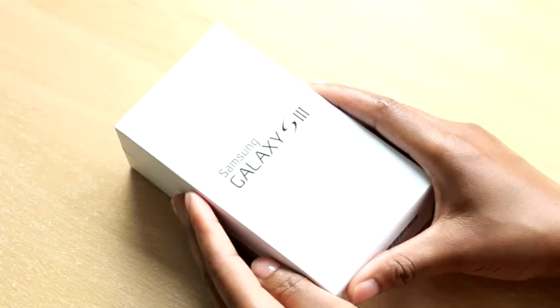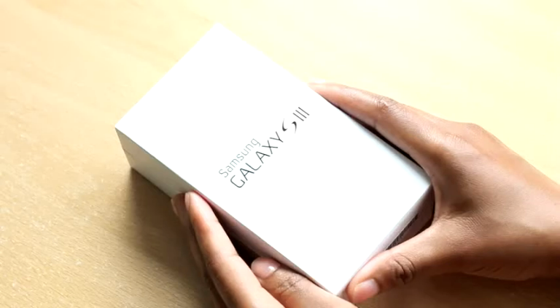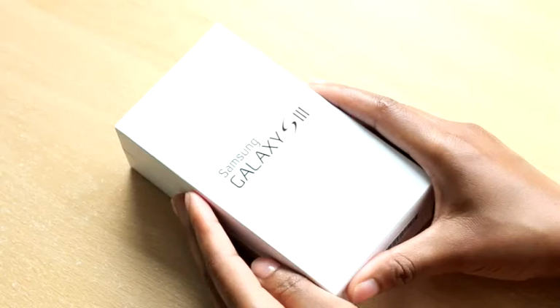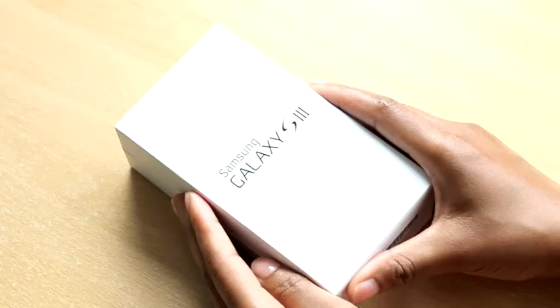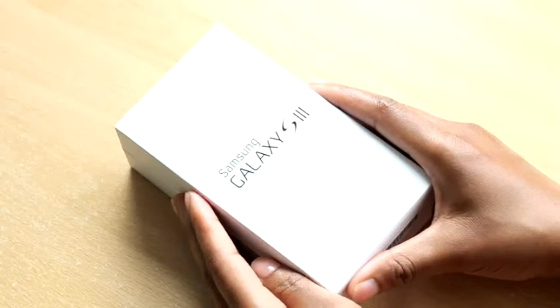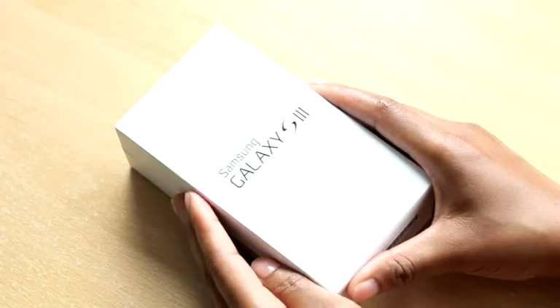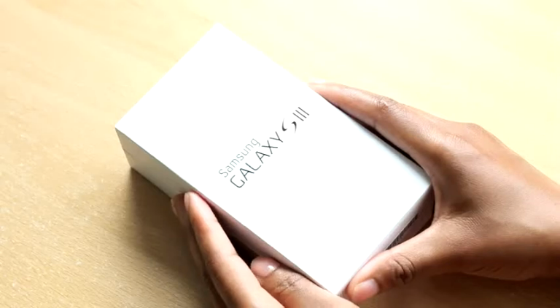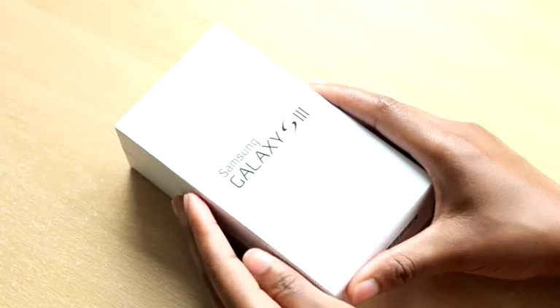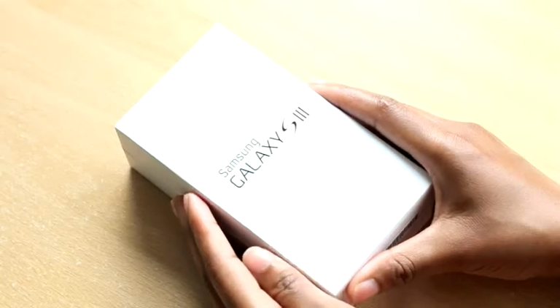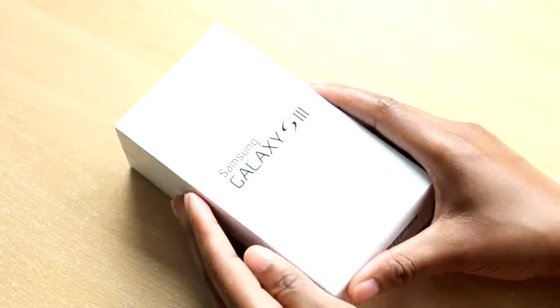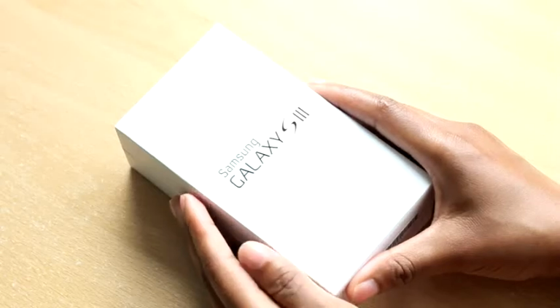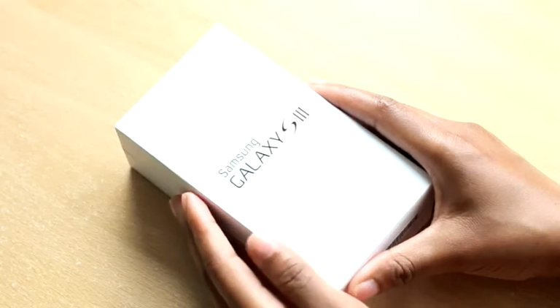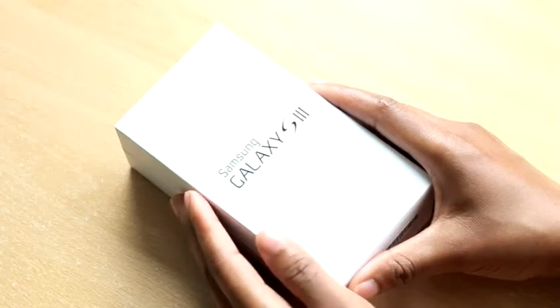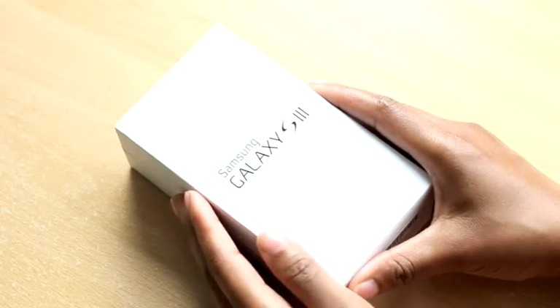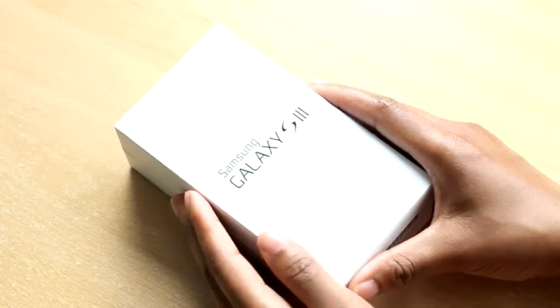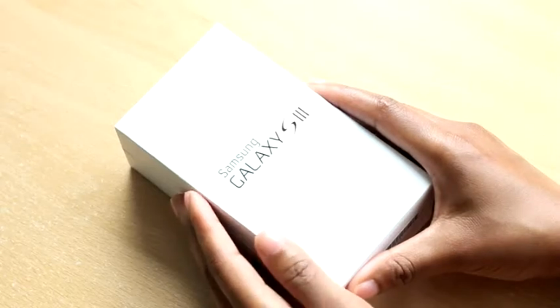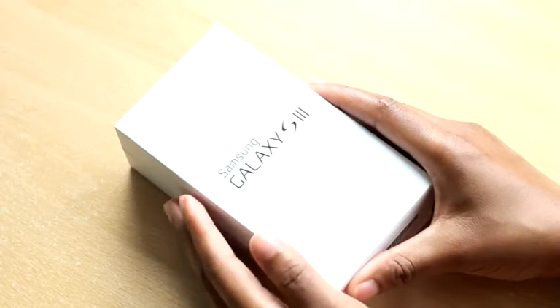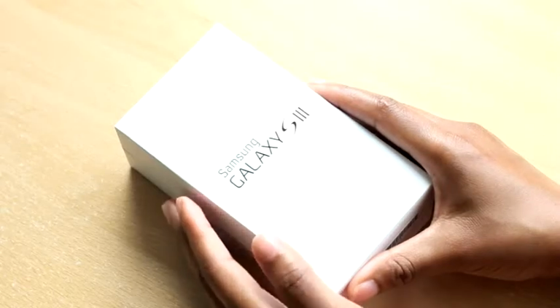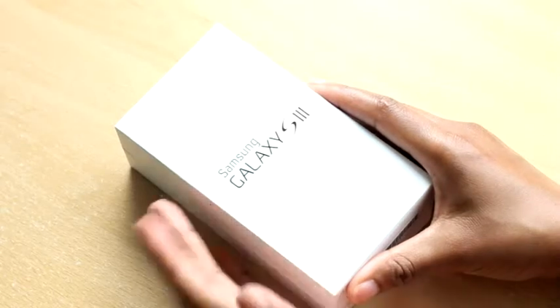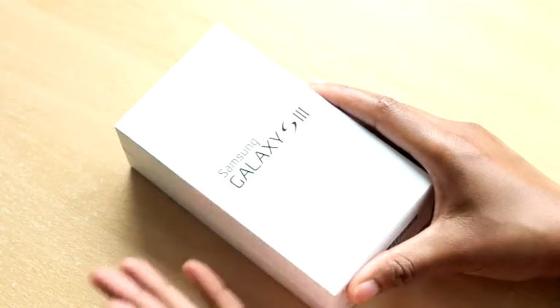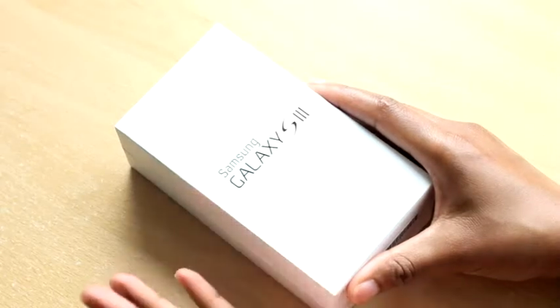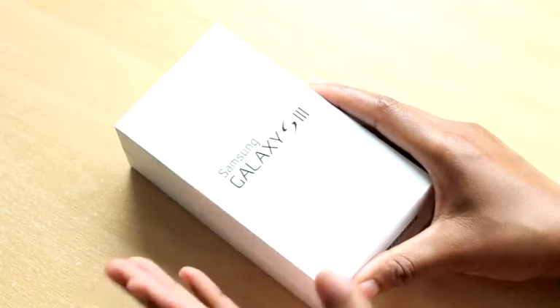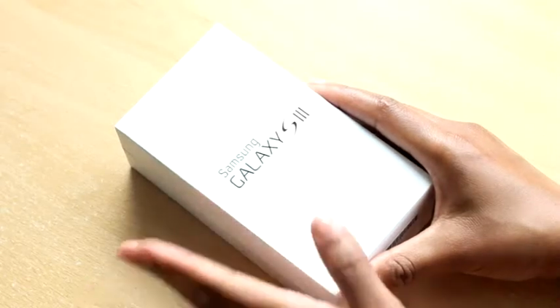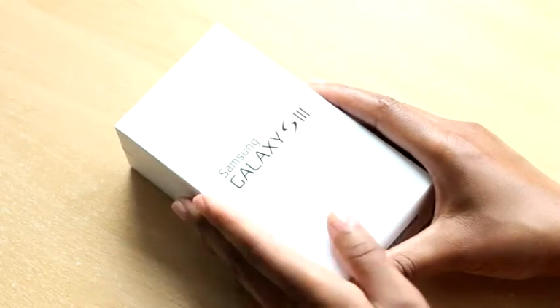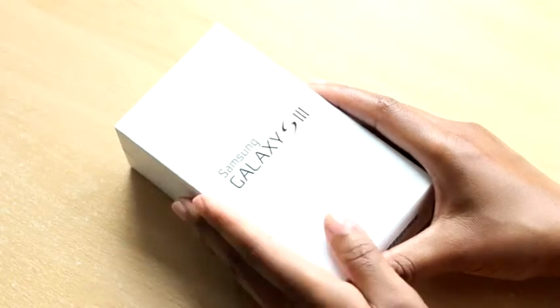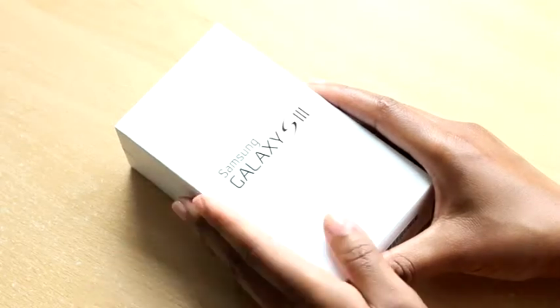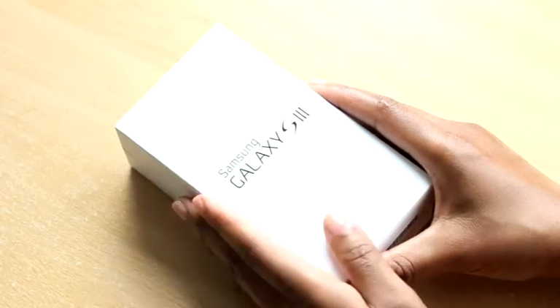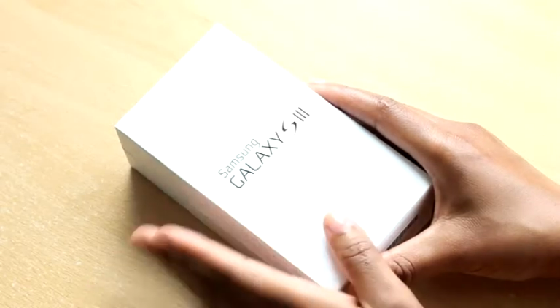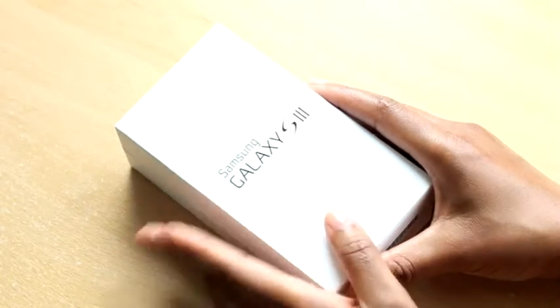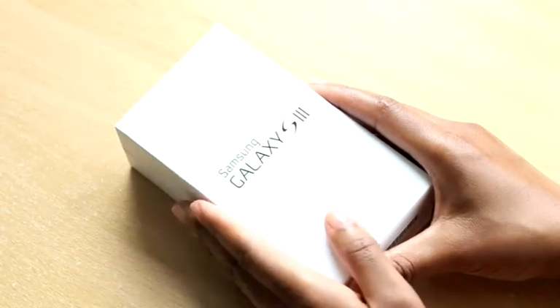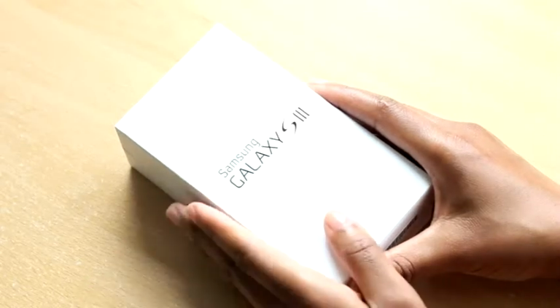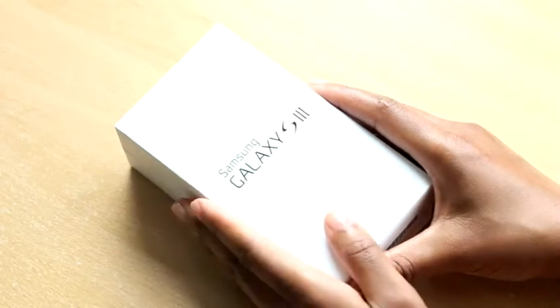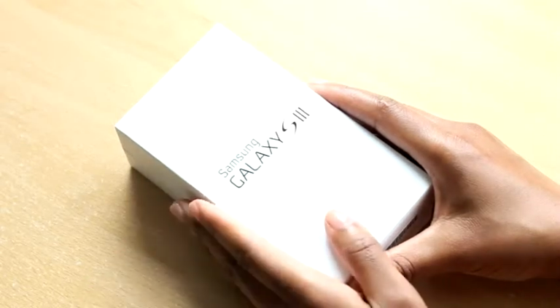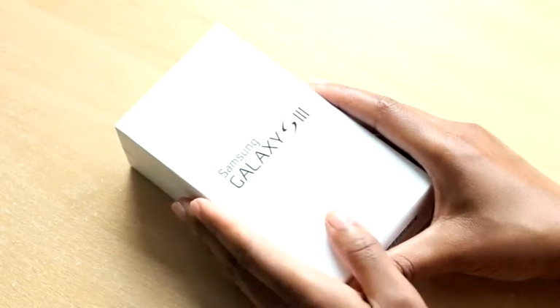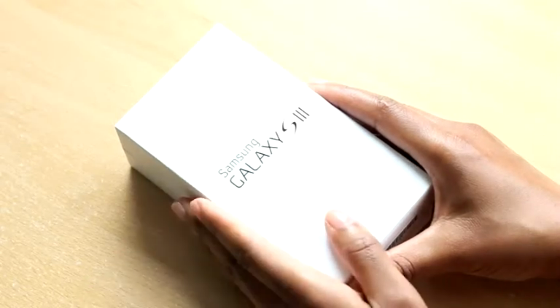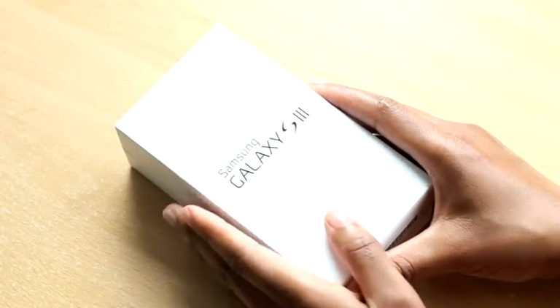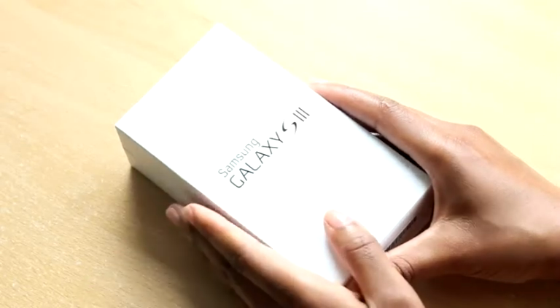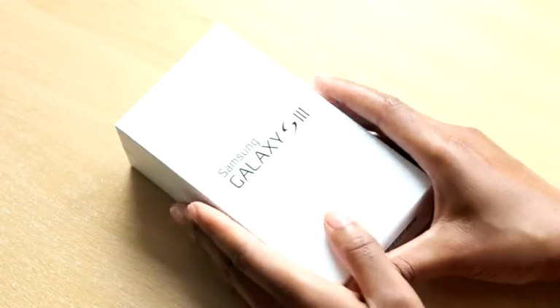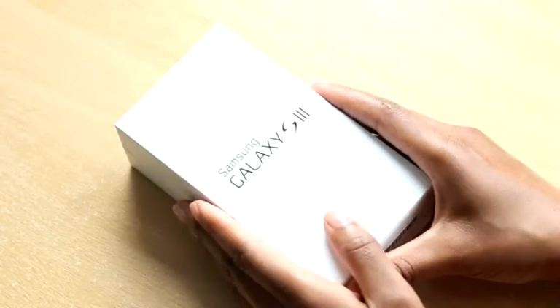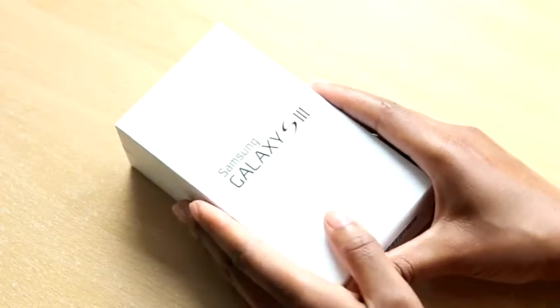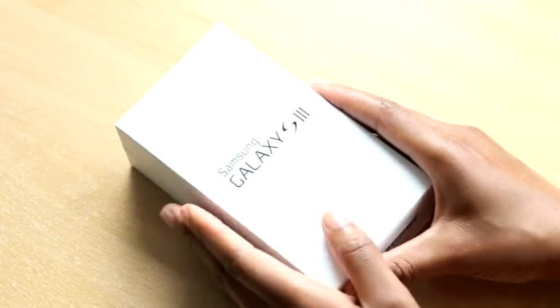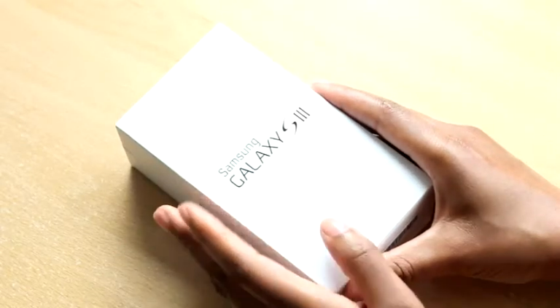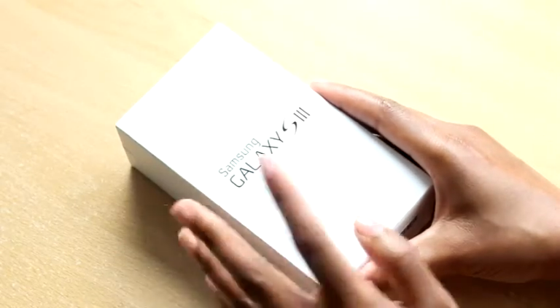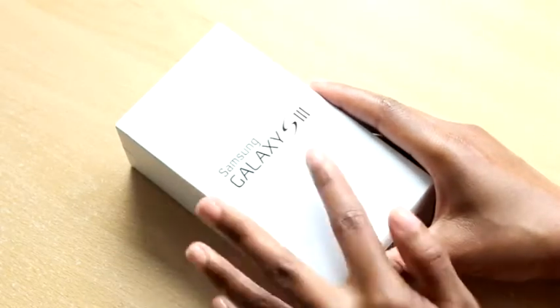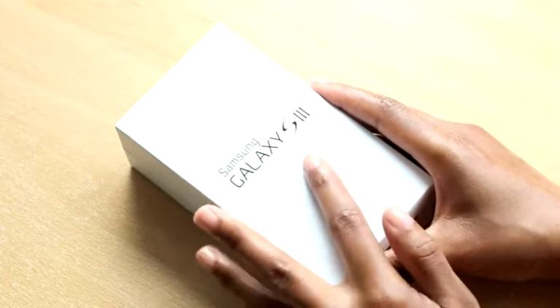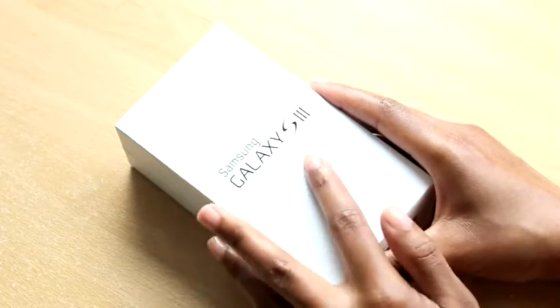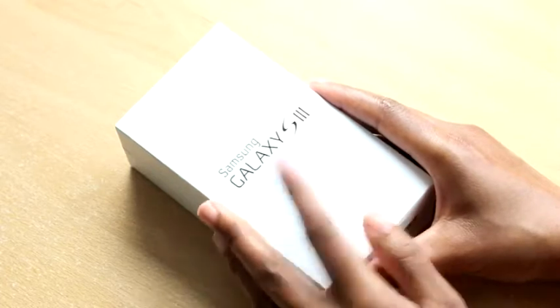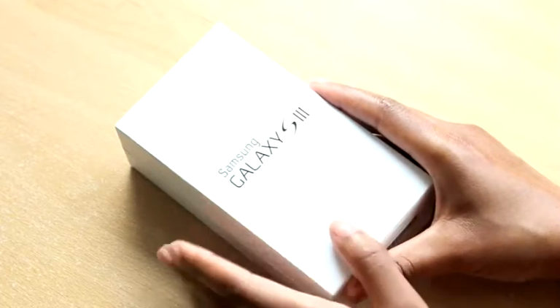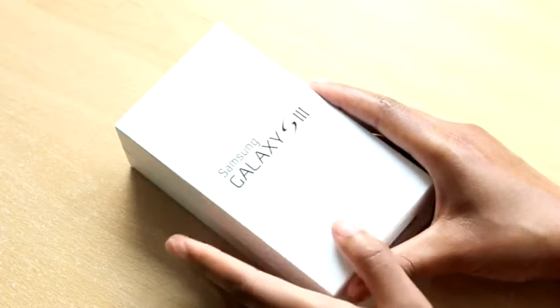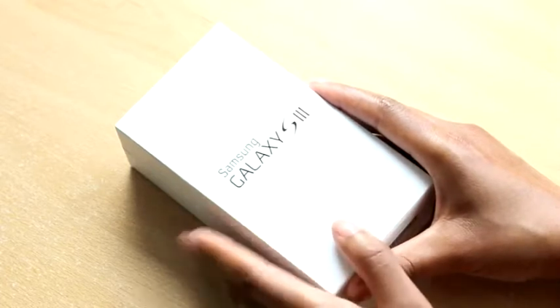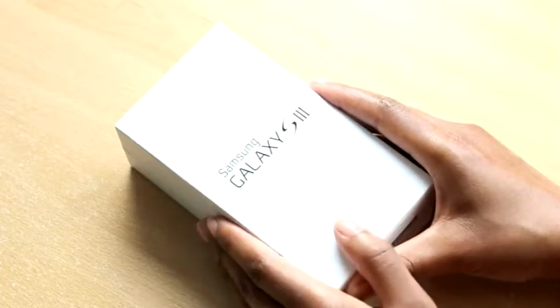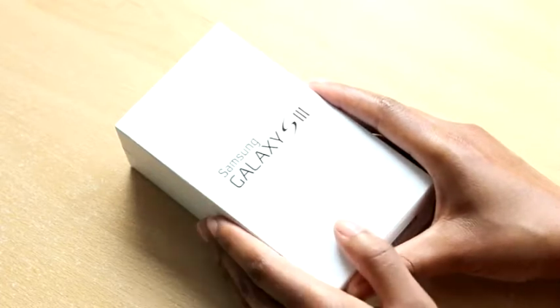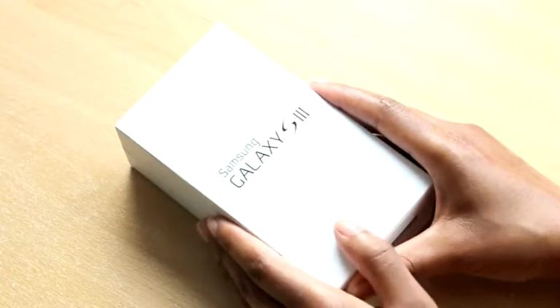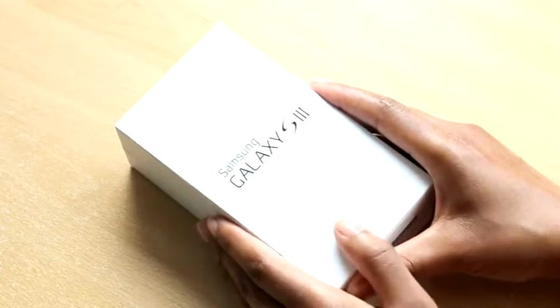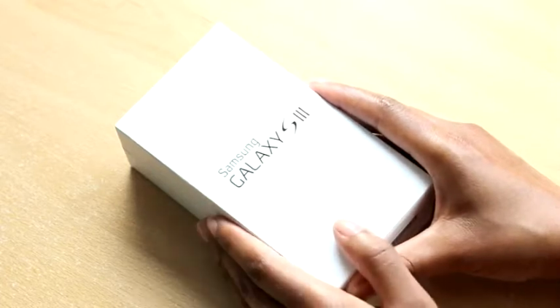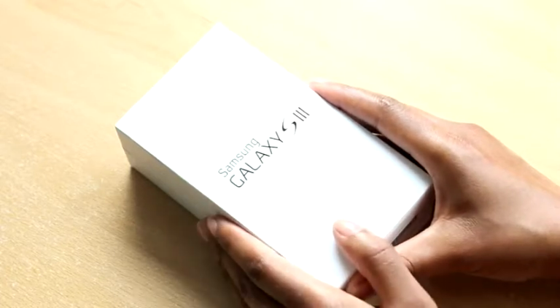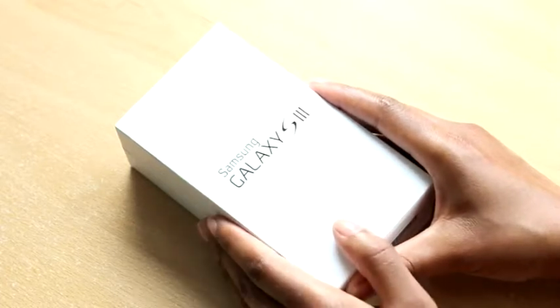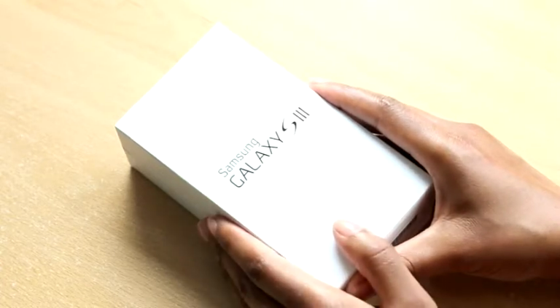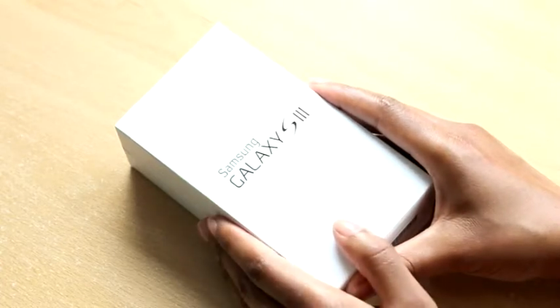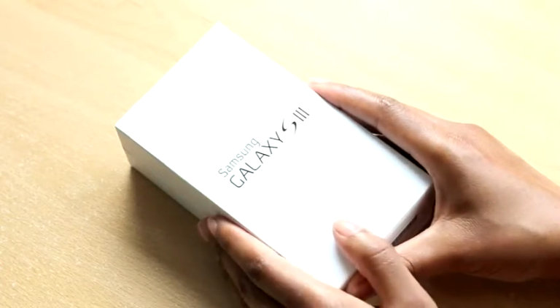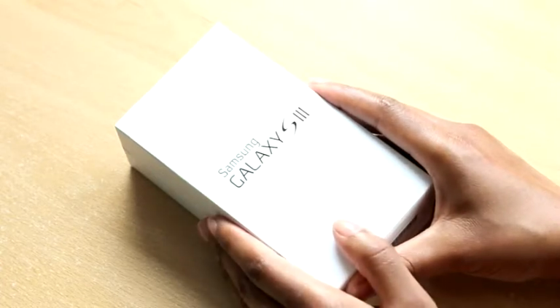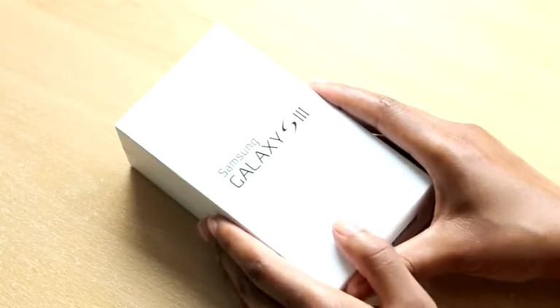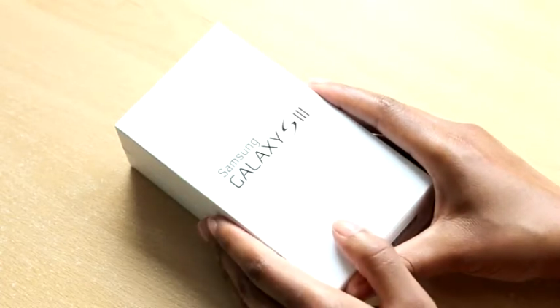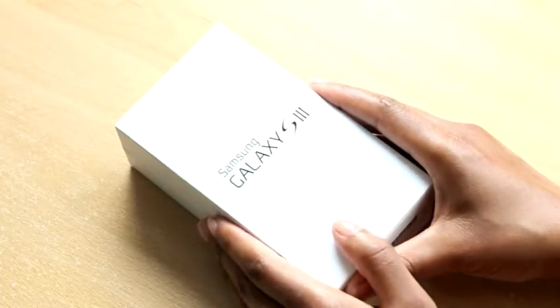Hi guys! I've got something special today. I'm going to be unboxing Samsung's latest super phone, the Galaxy S3.